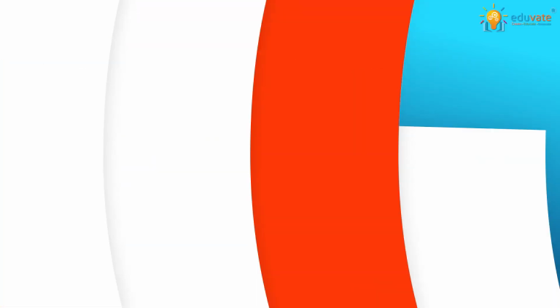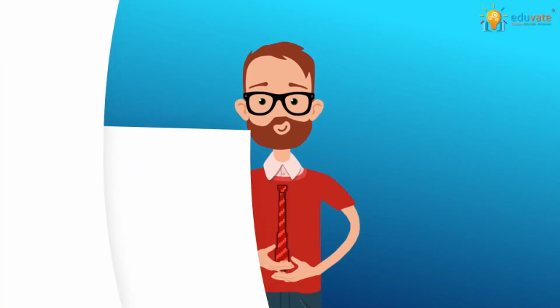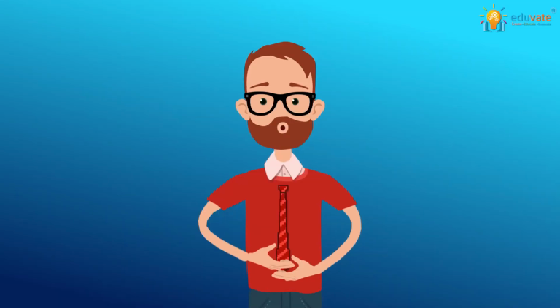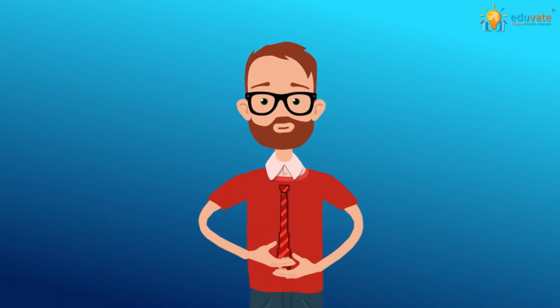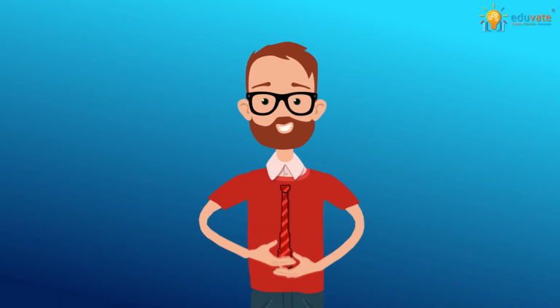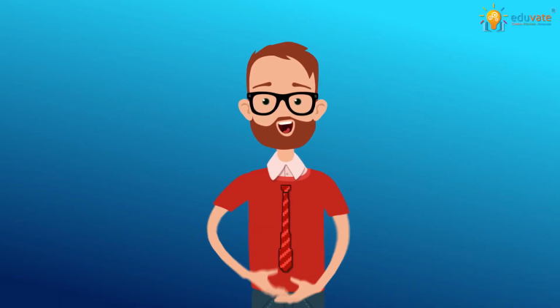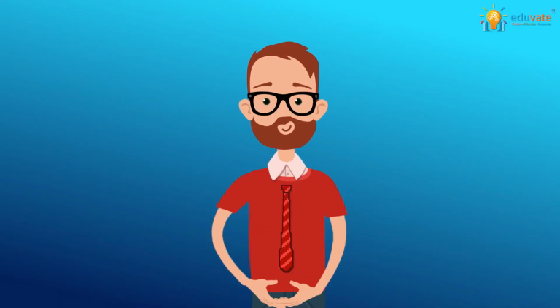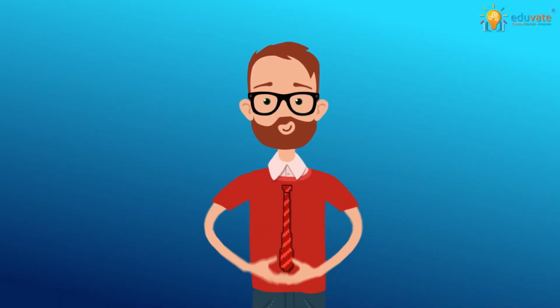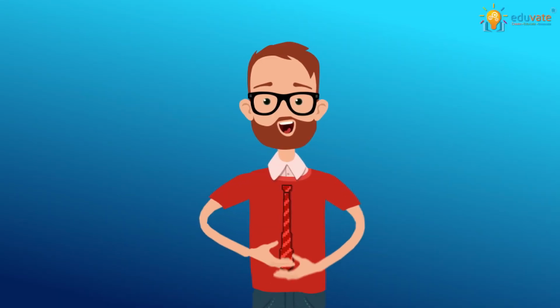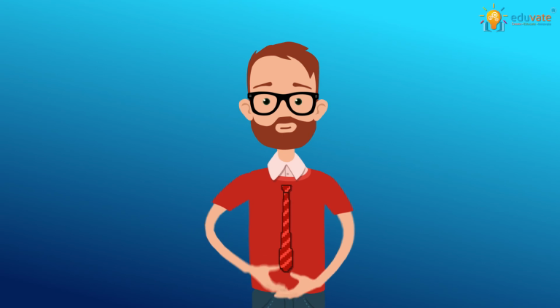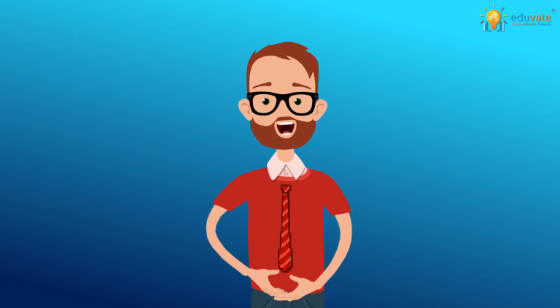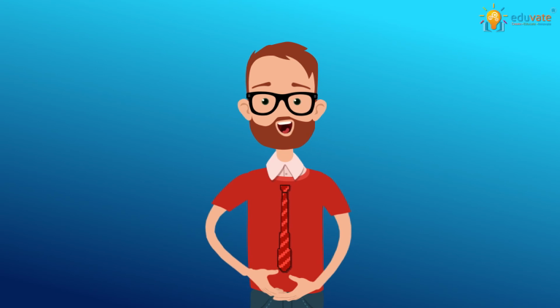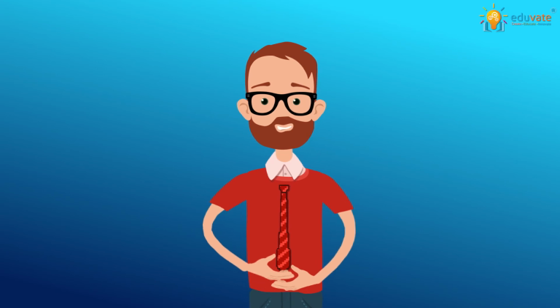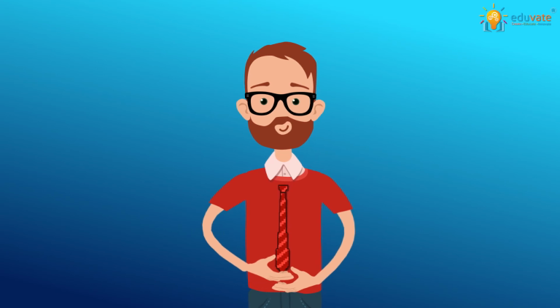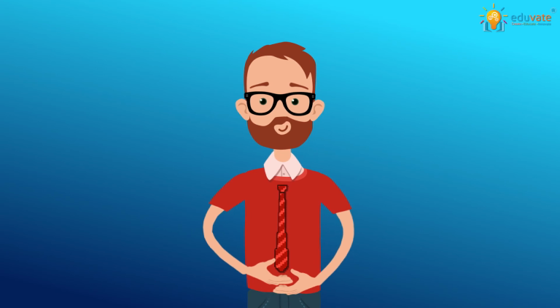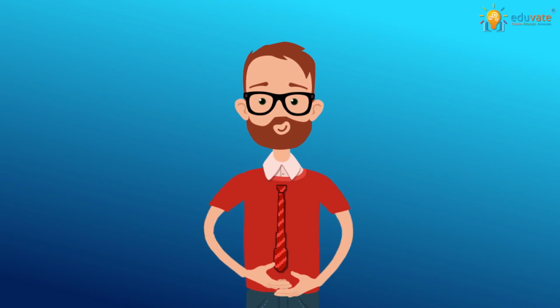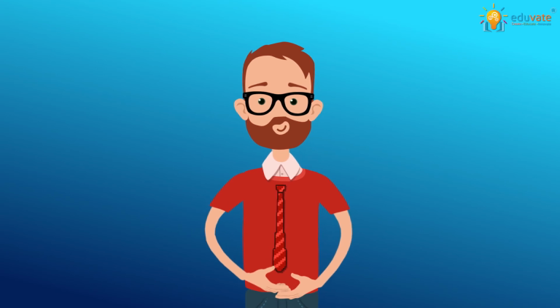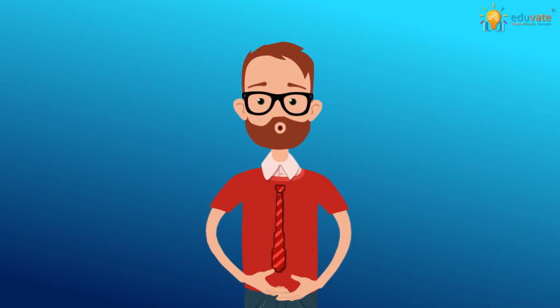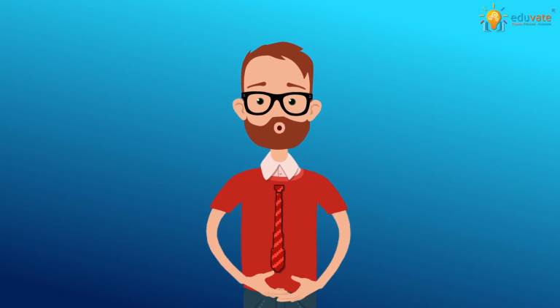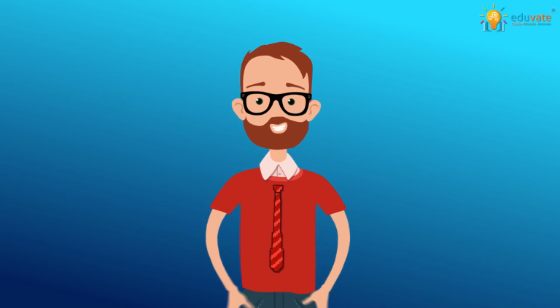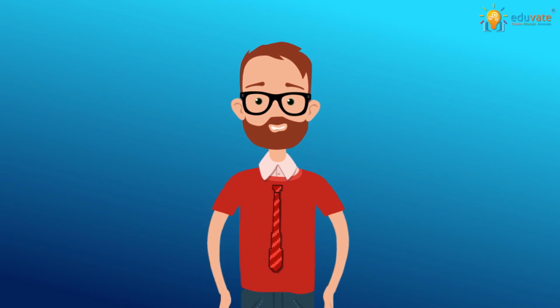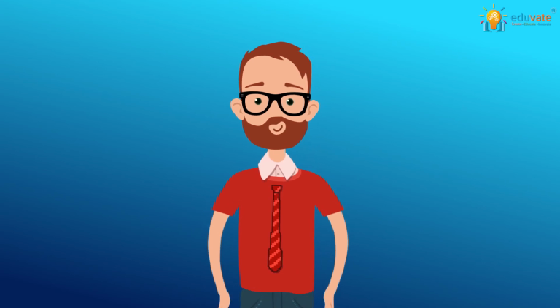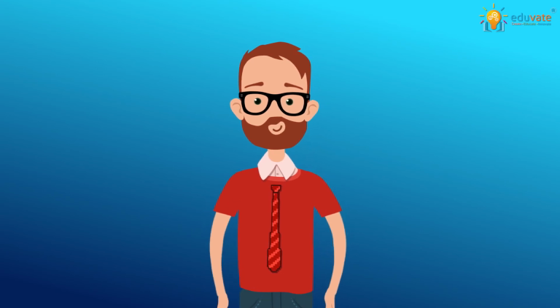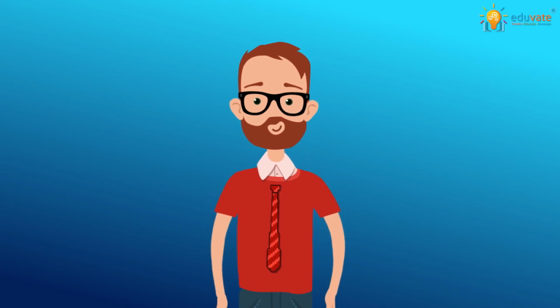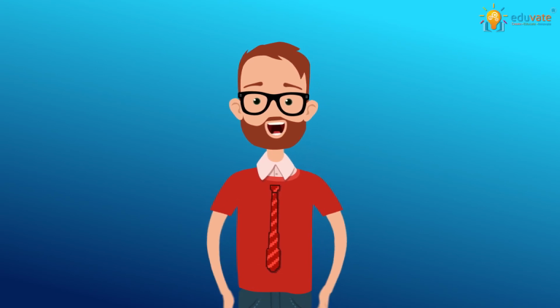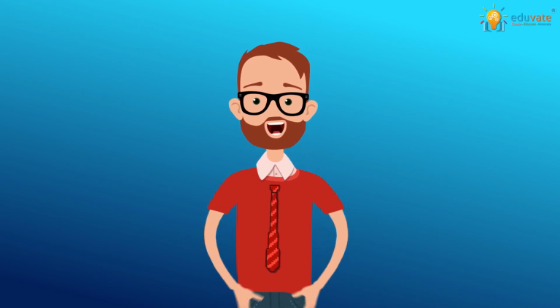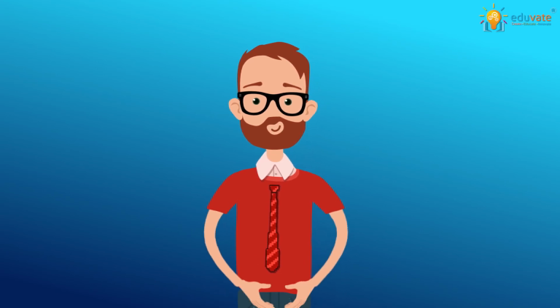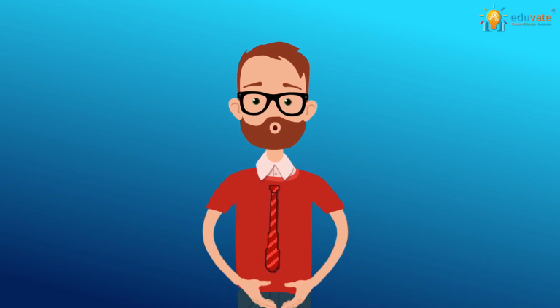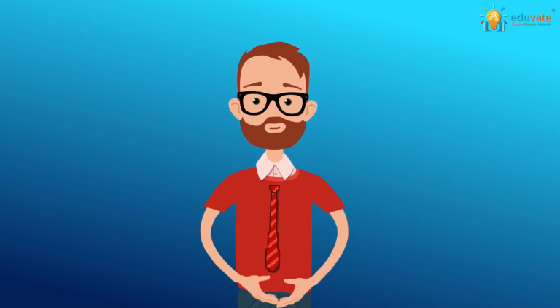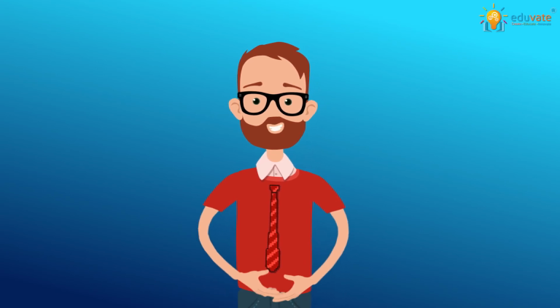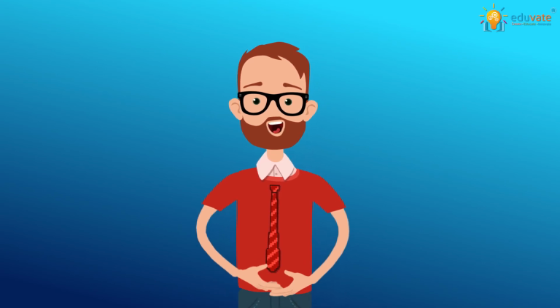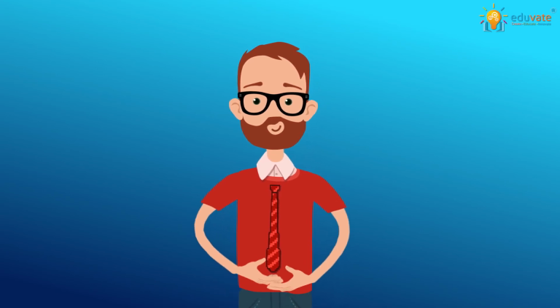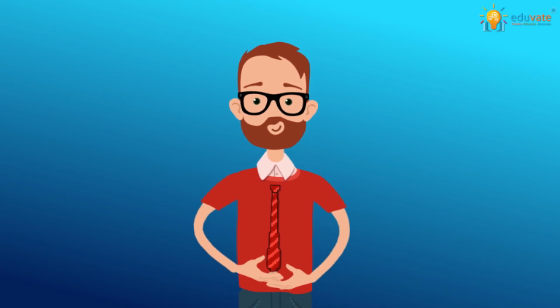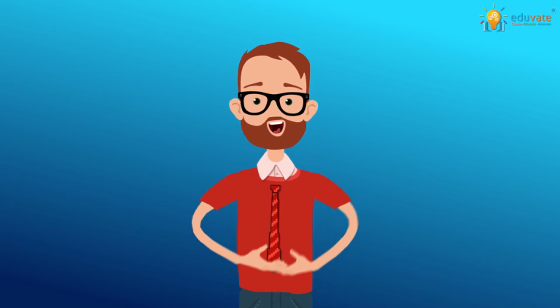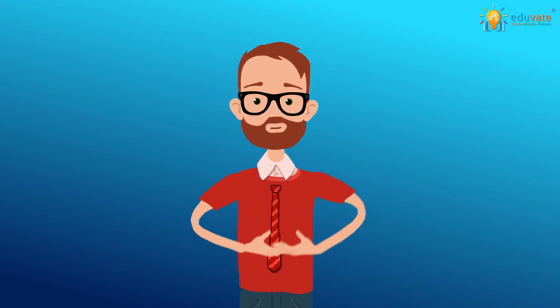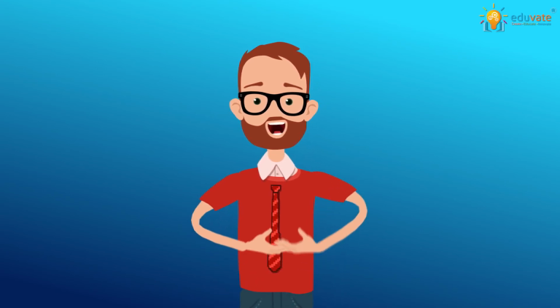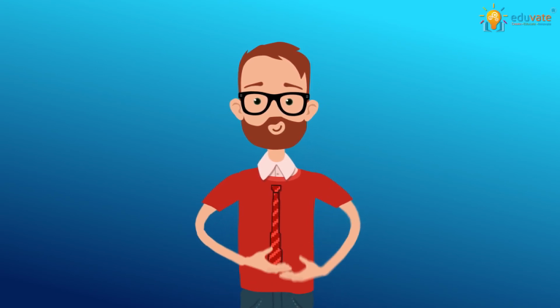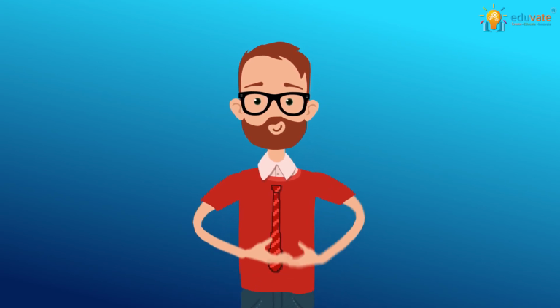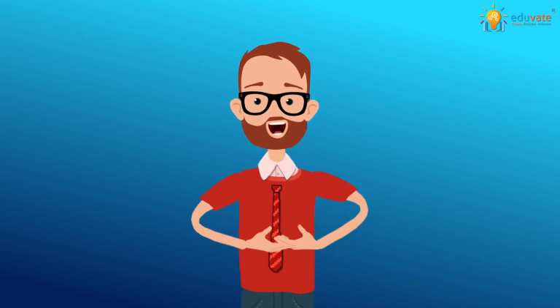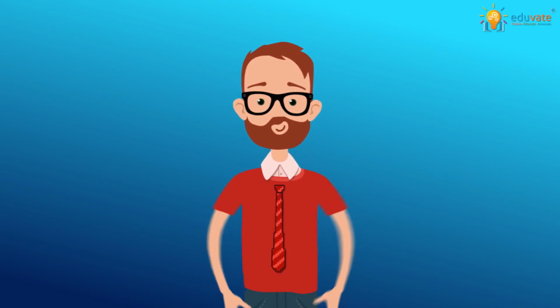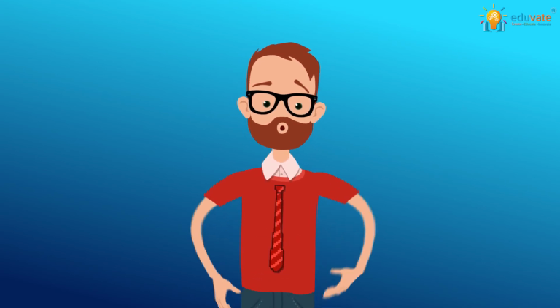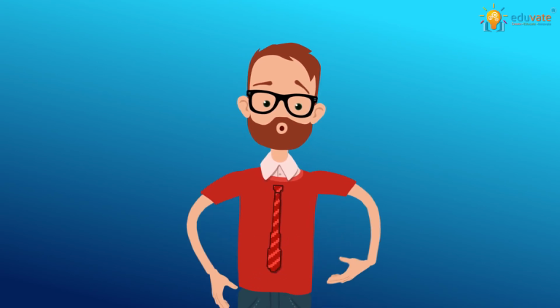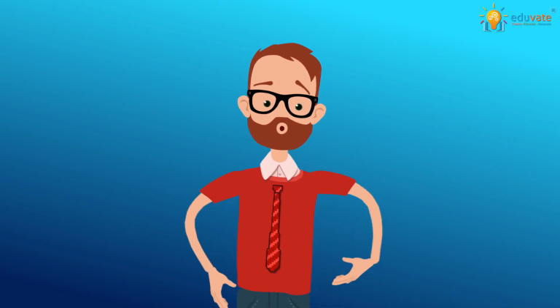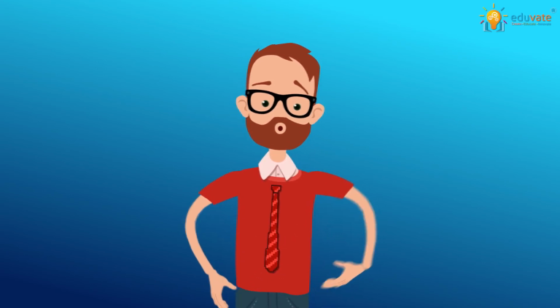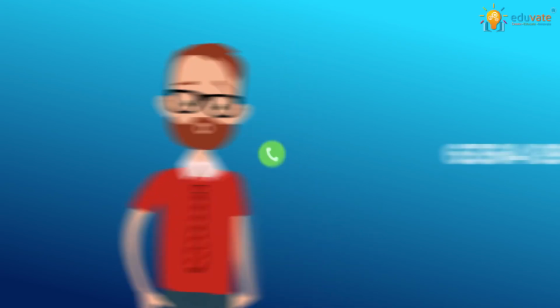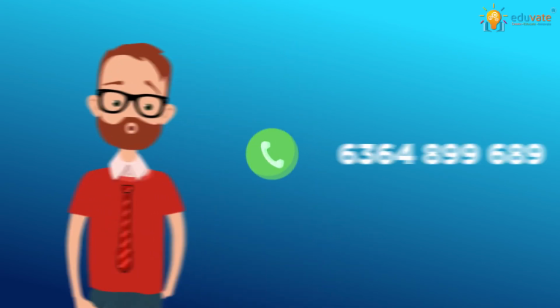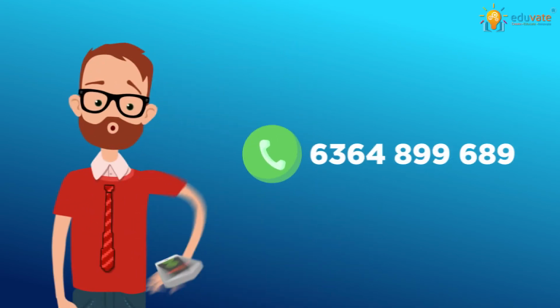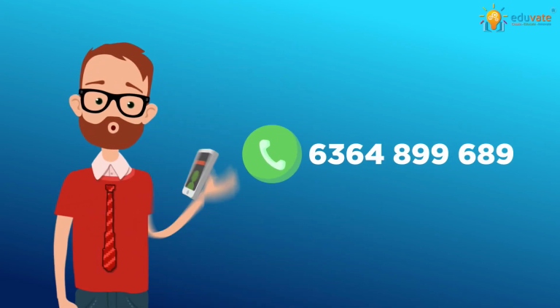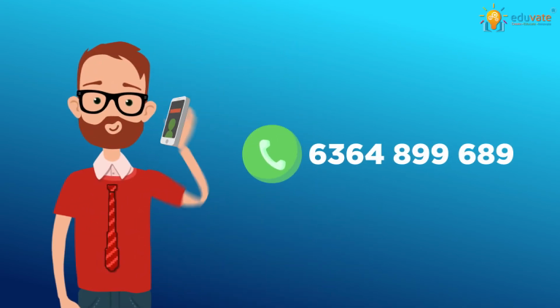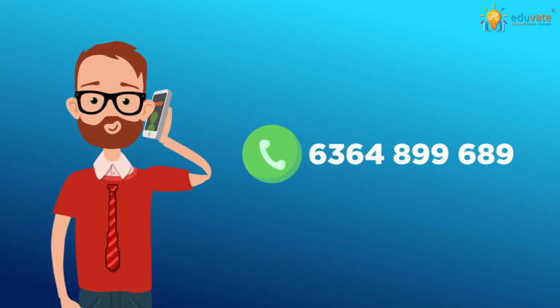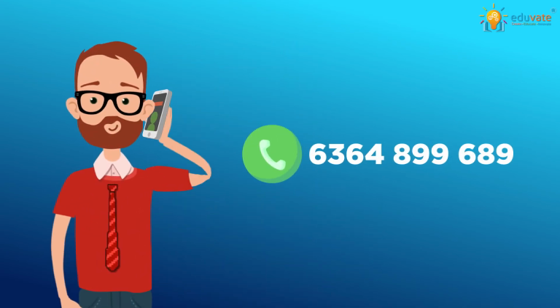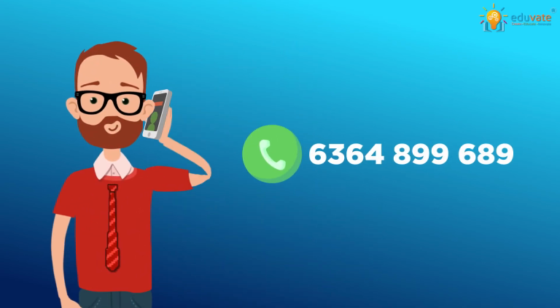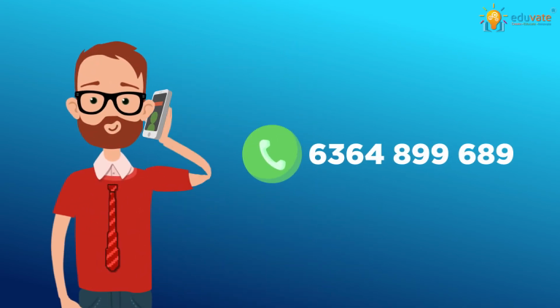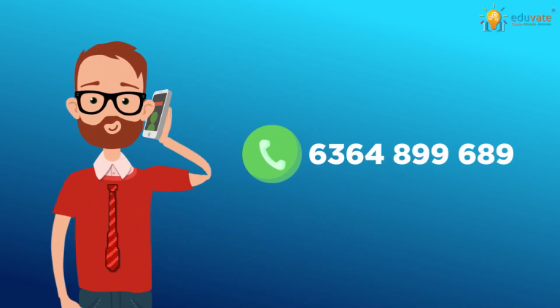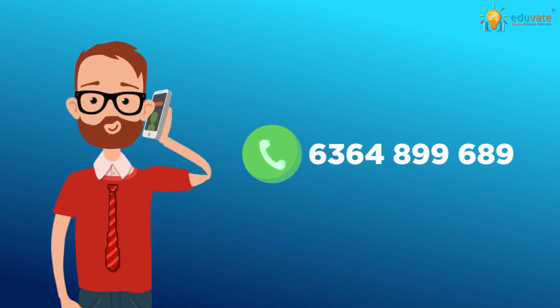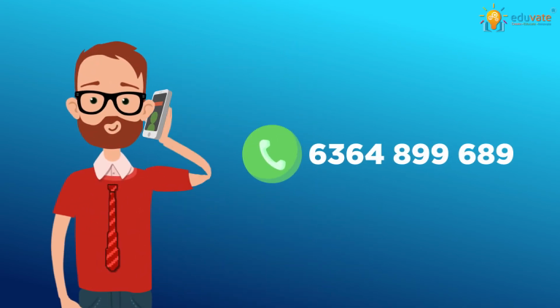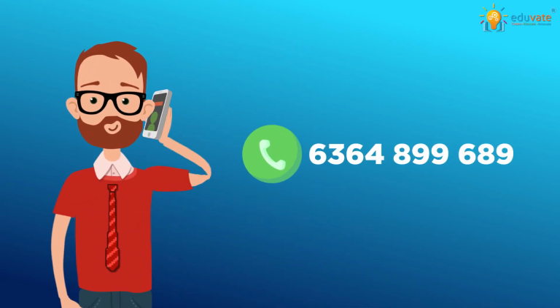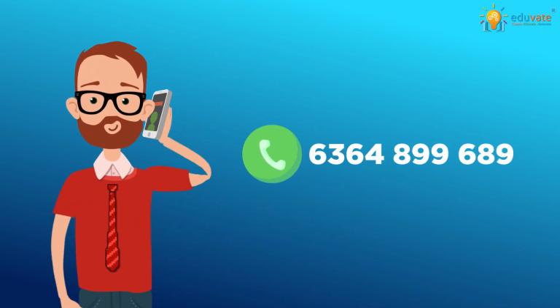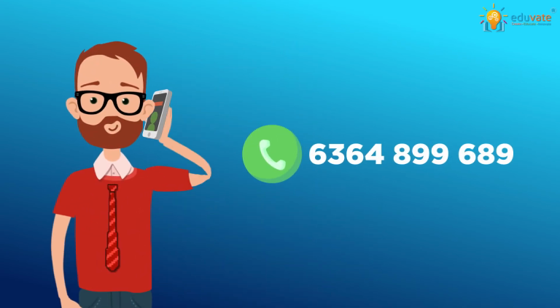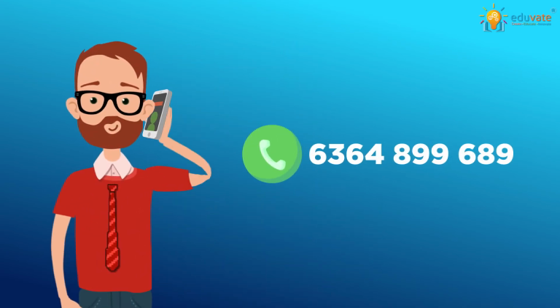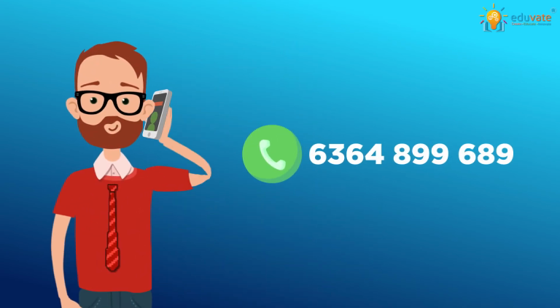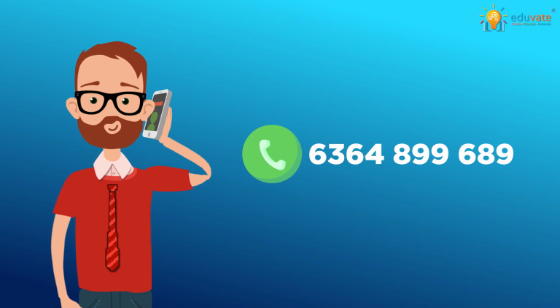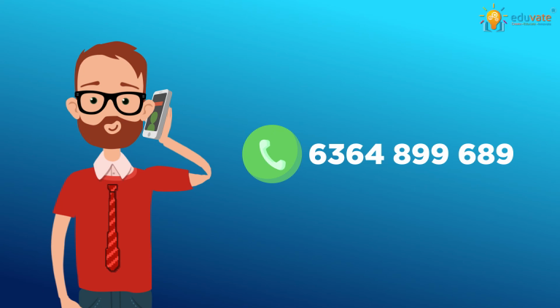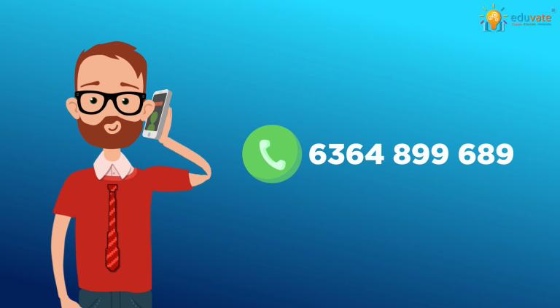Want to make studying enjoyable for your students? Then hurry — call us now to know more. Thank you.